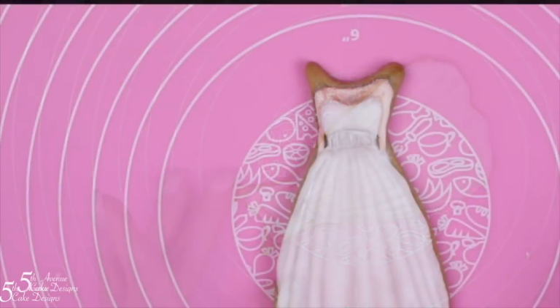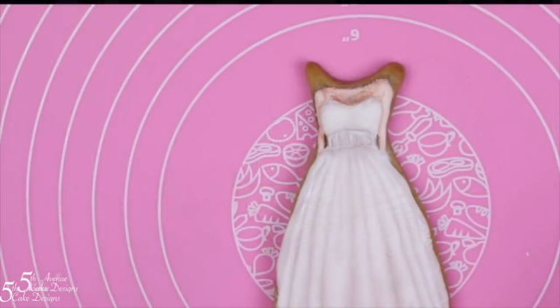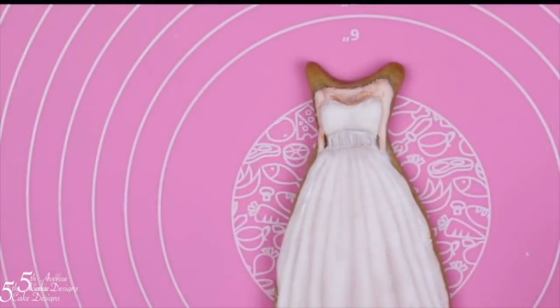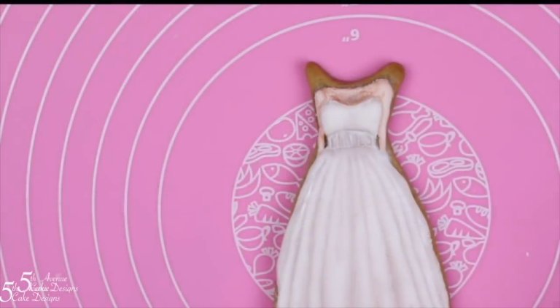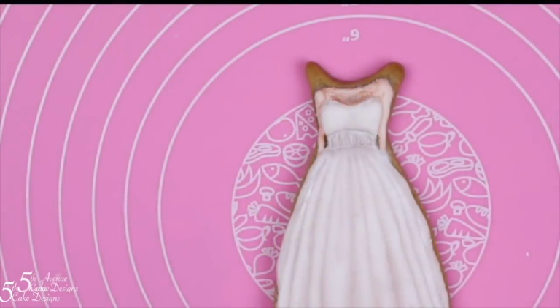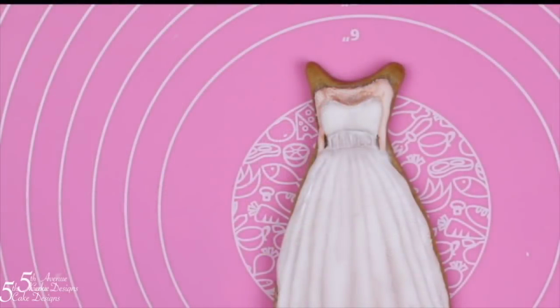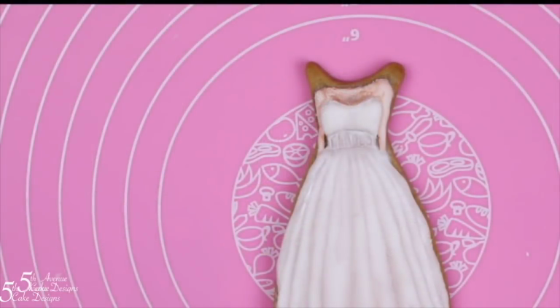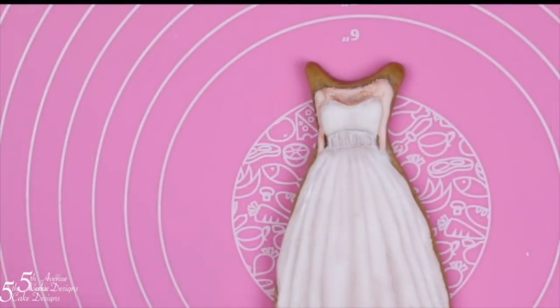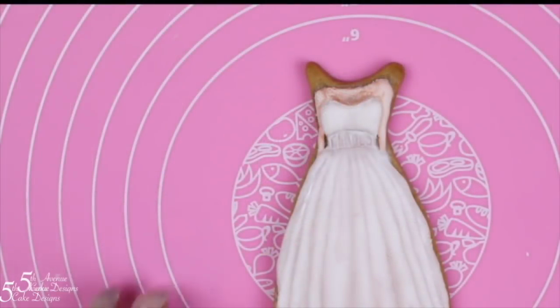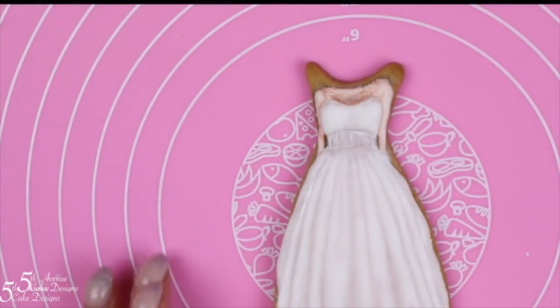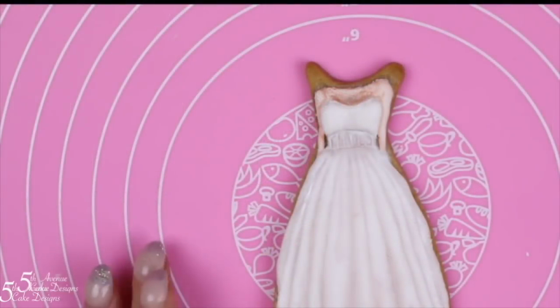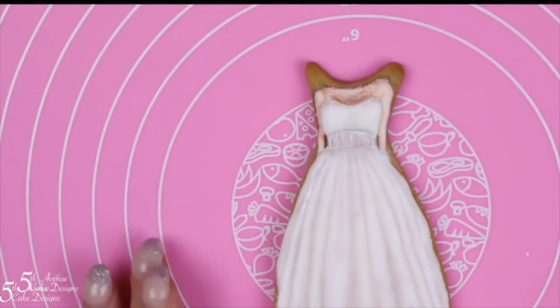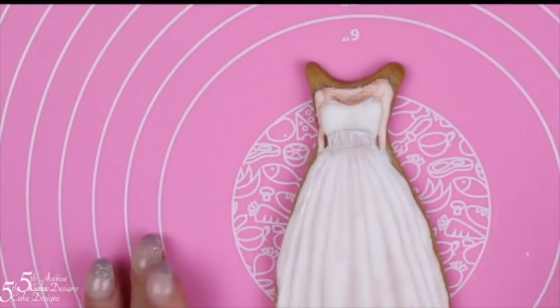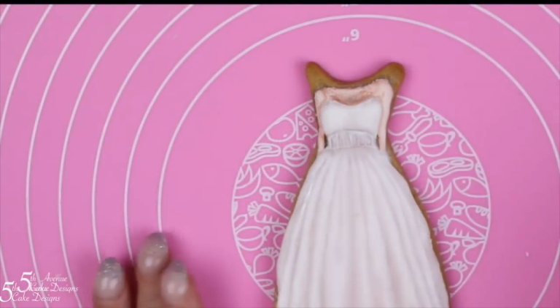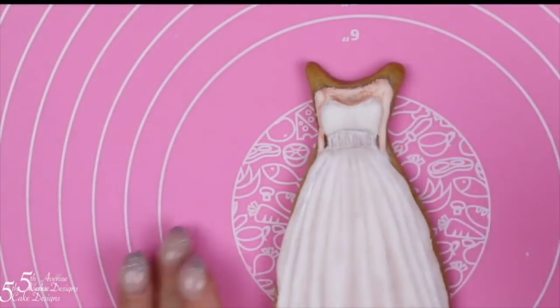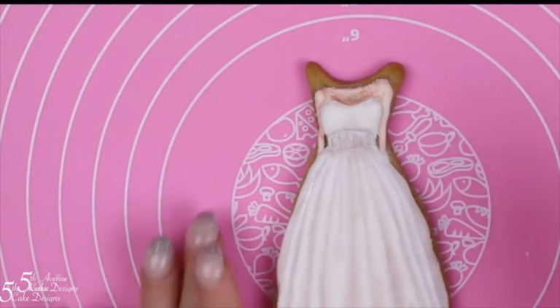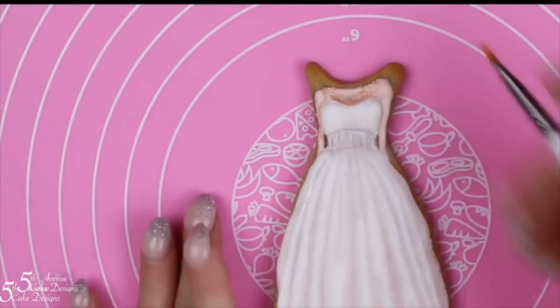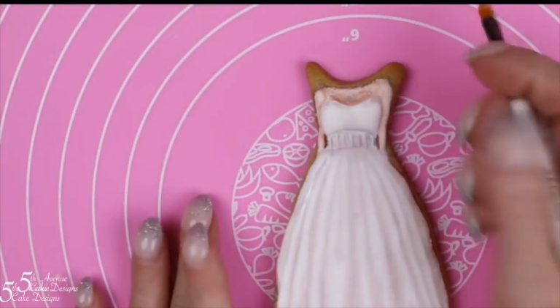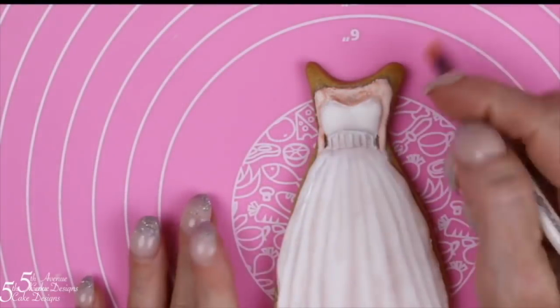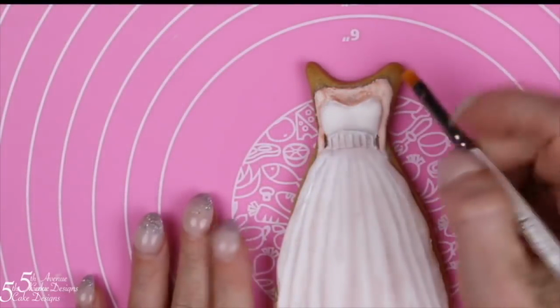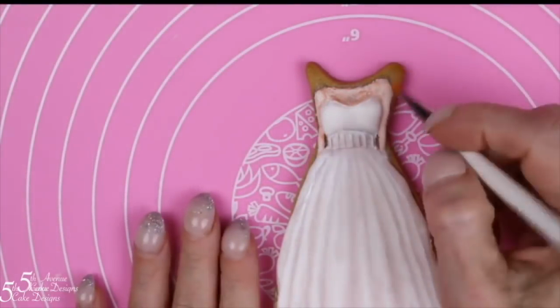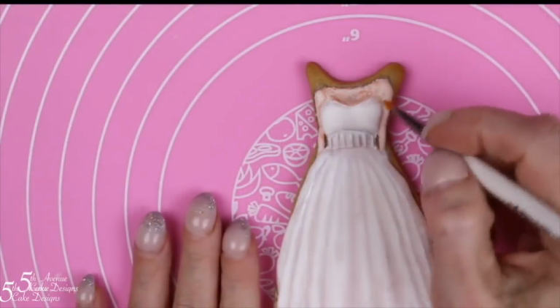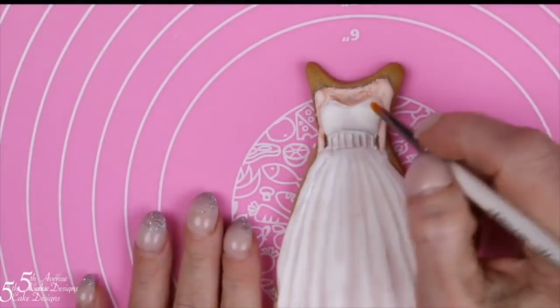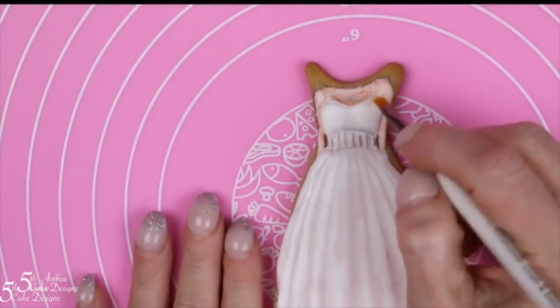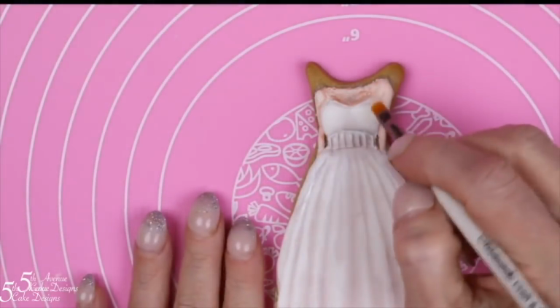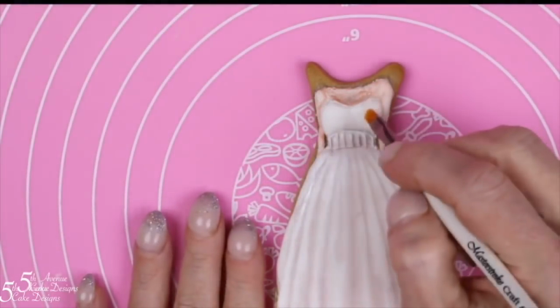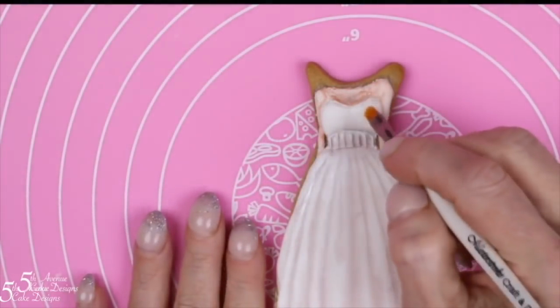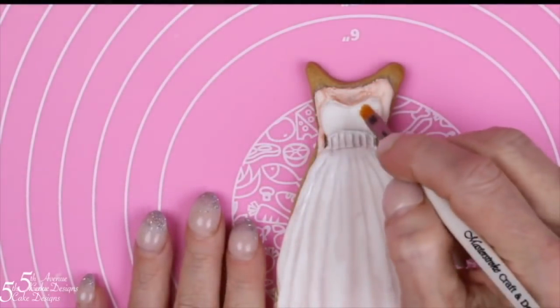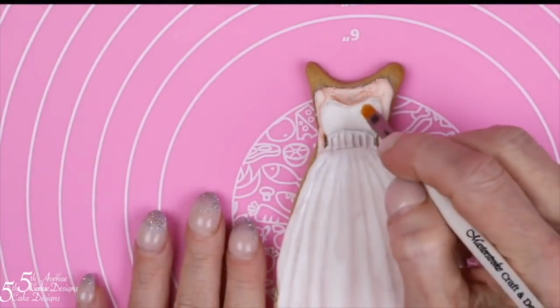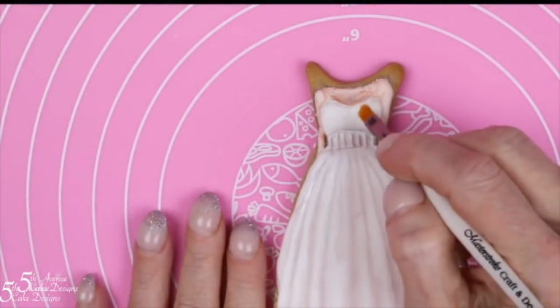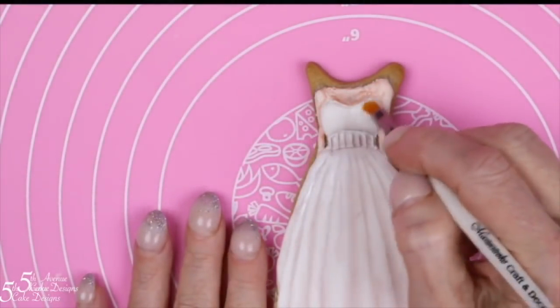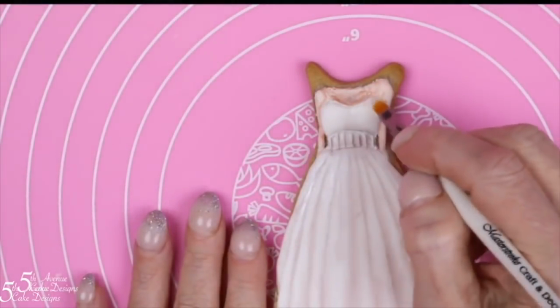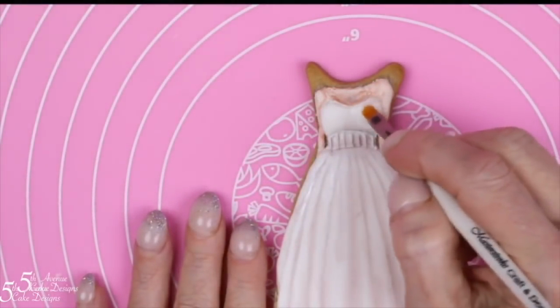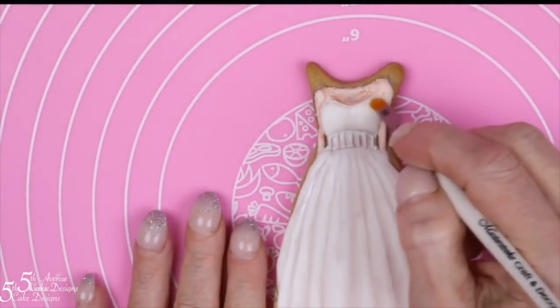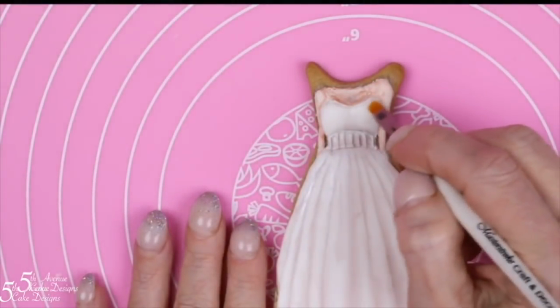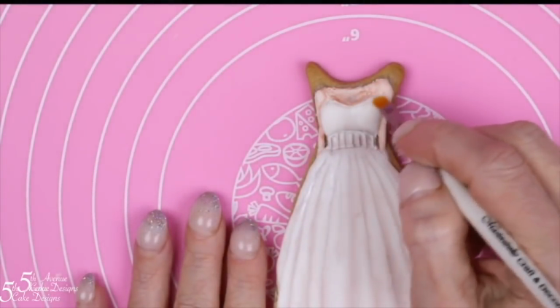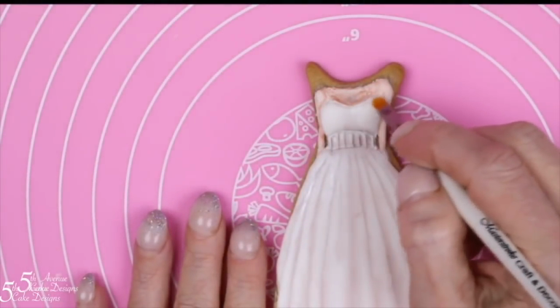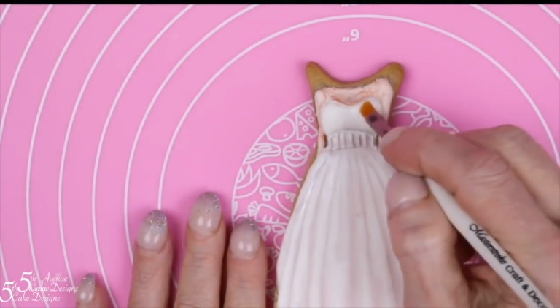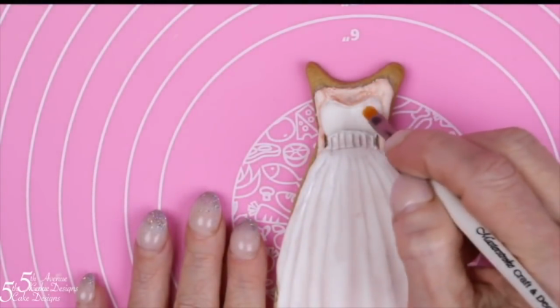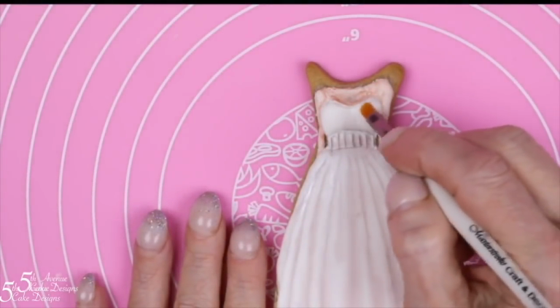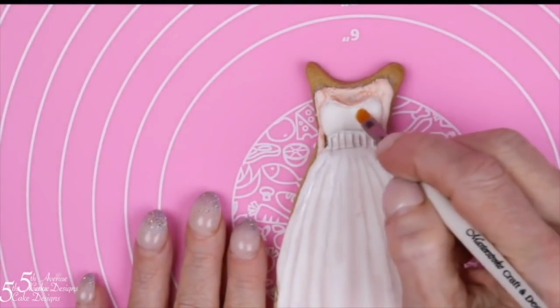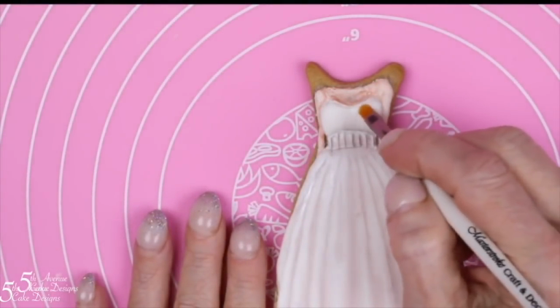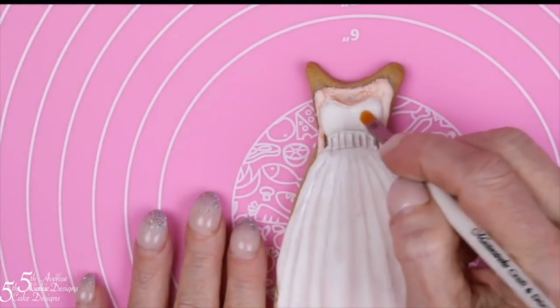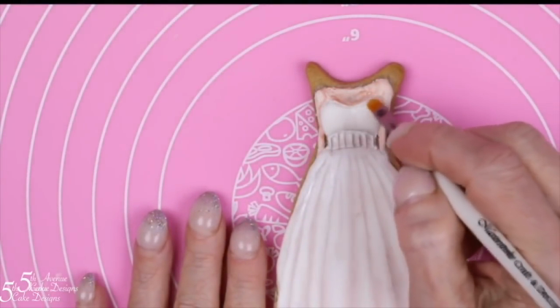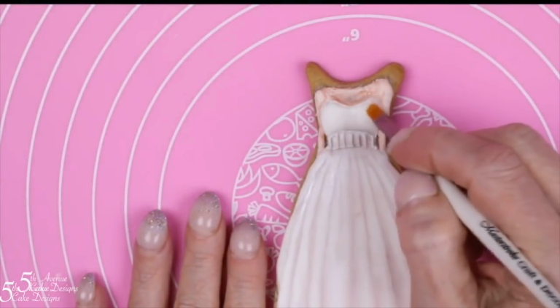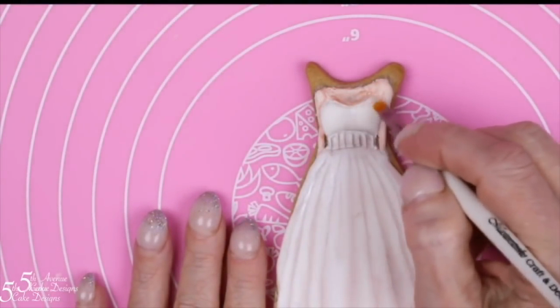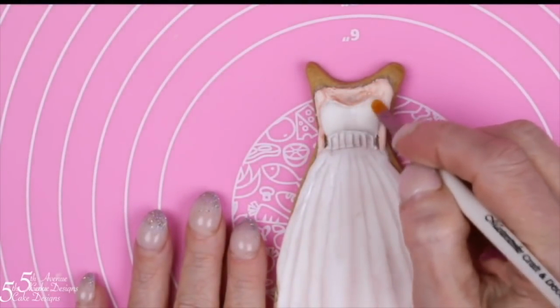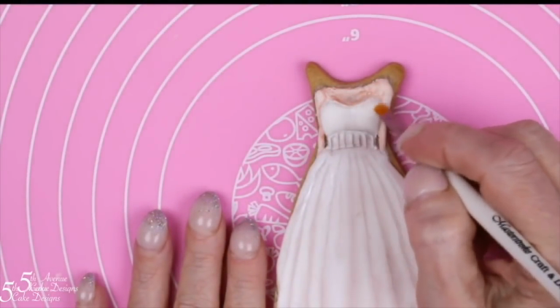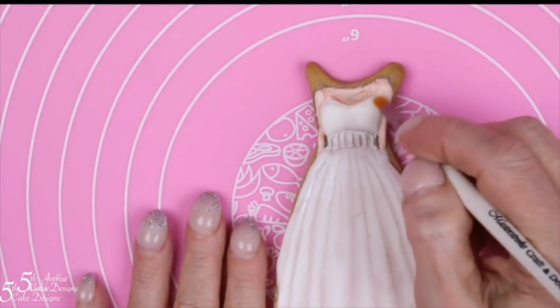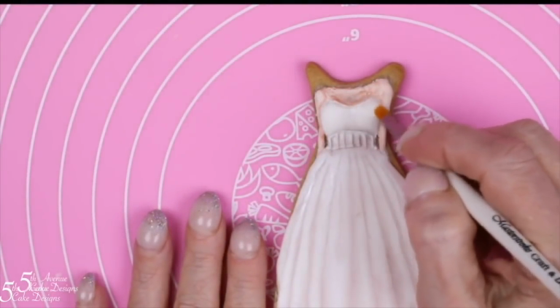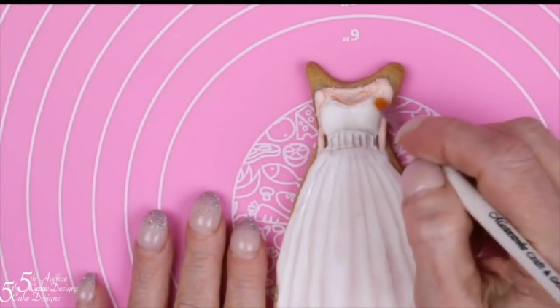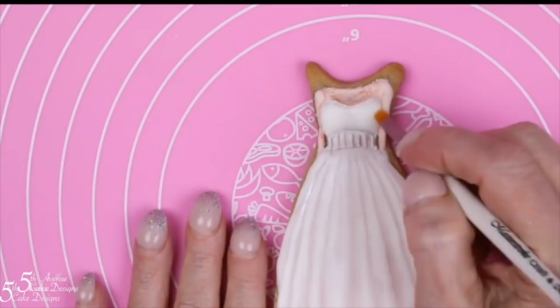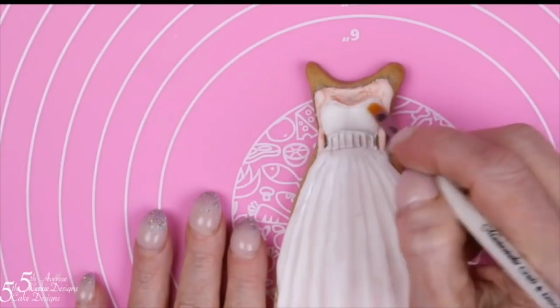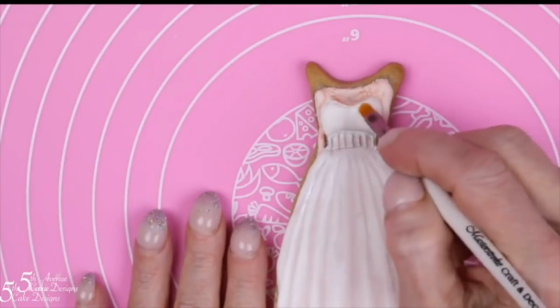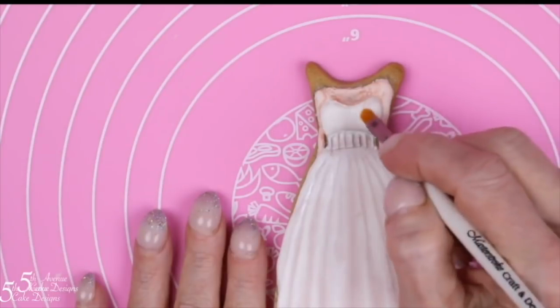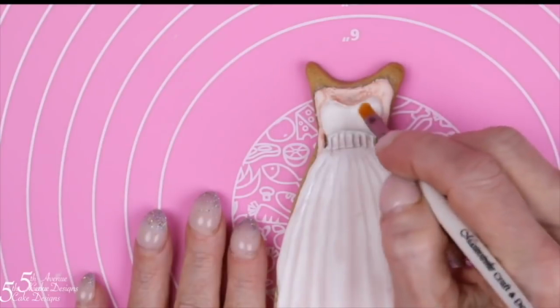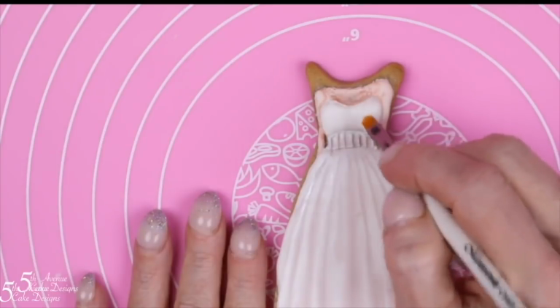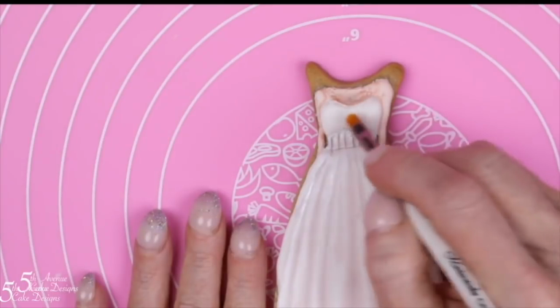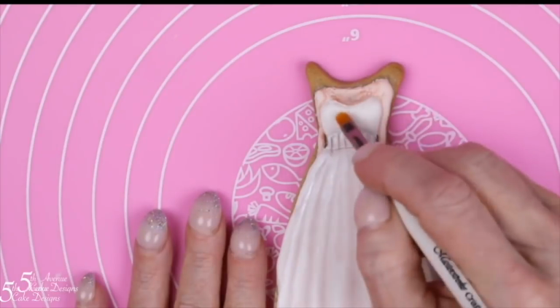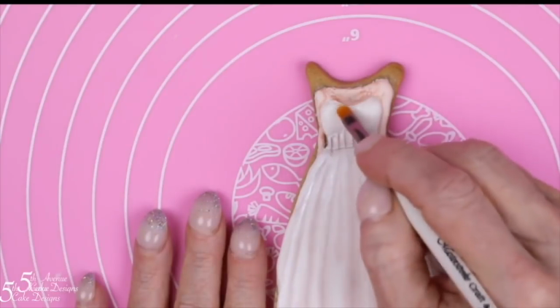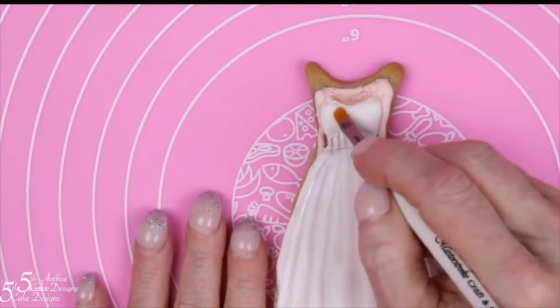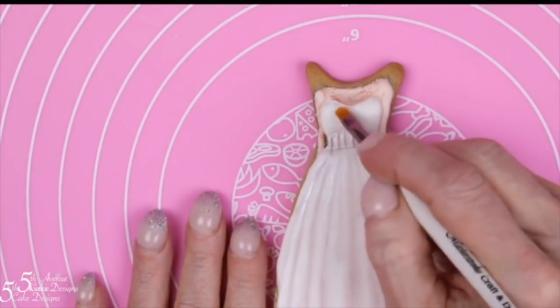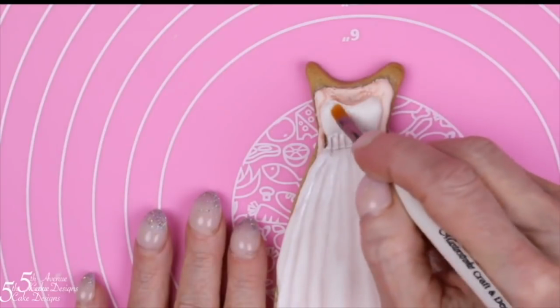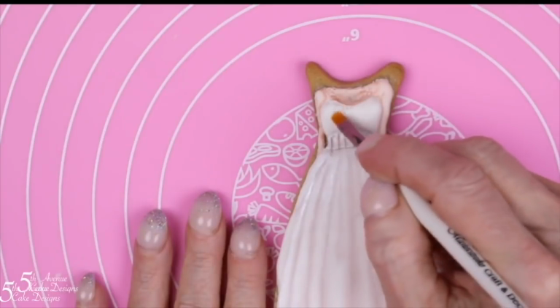To give a little shimmer to the wedding dress, I'm going over the top of the bodice with snow white petal dust.